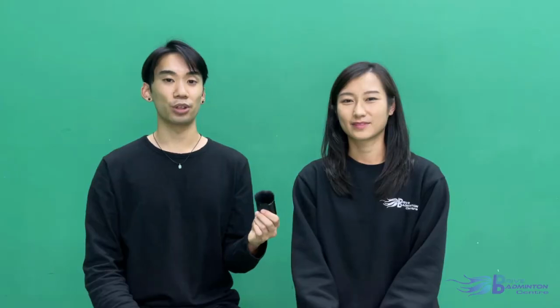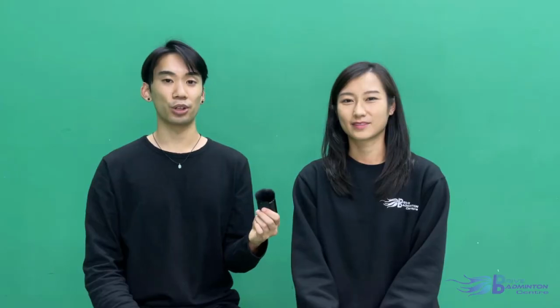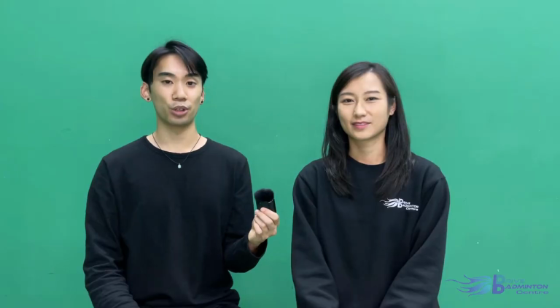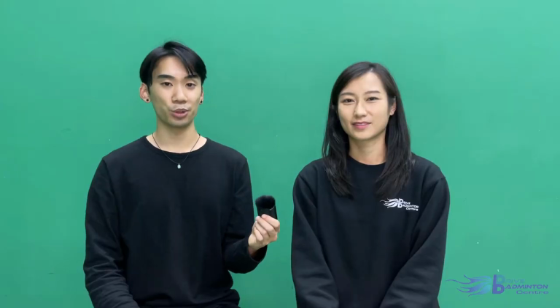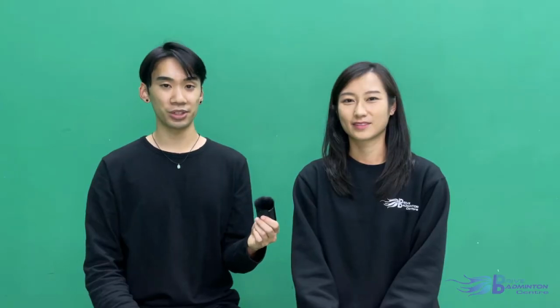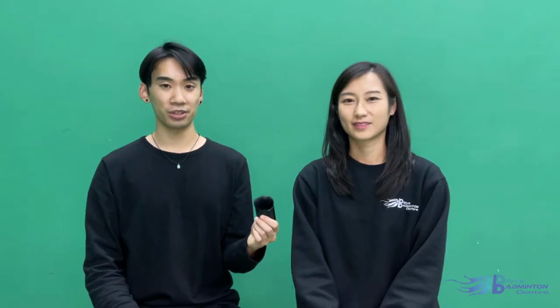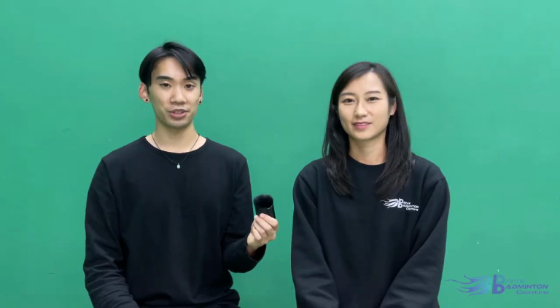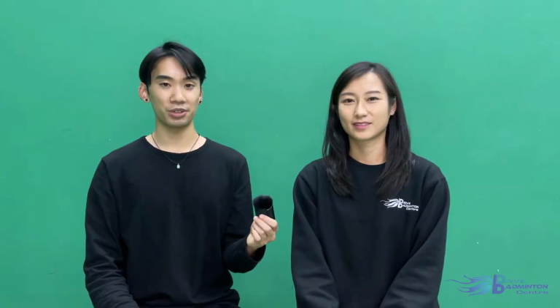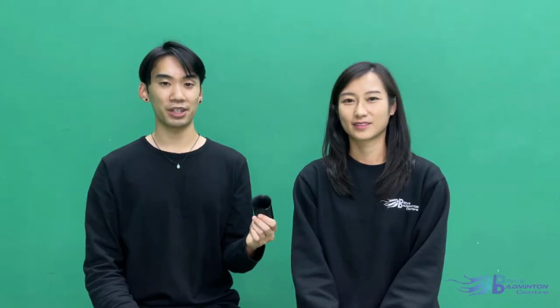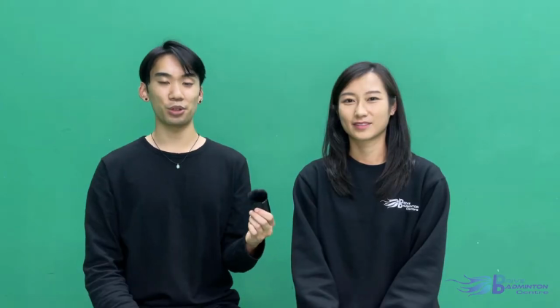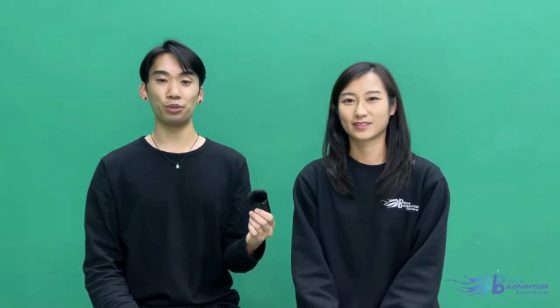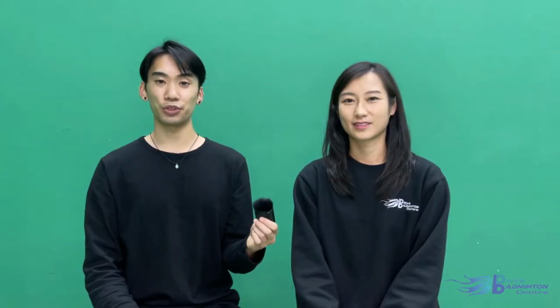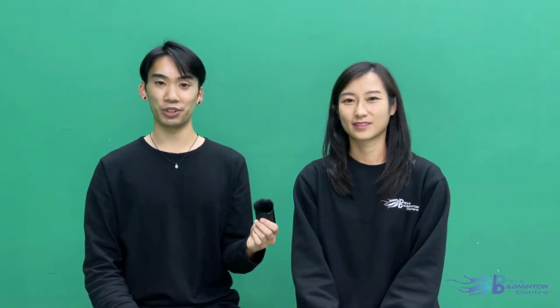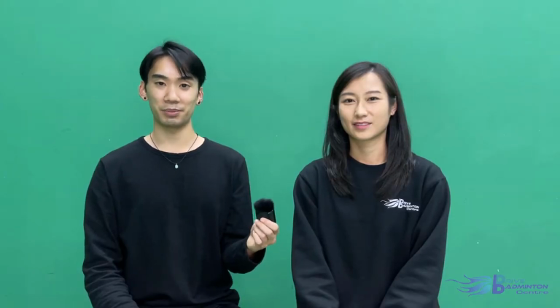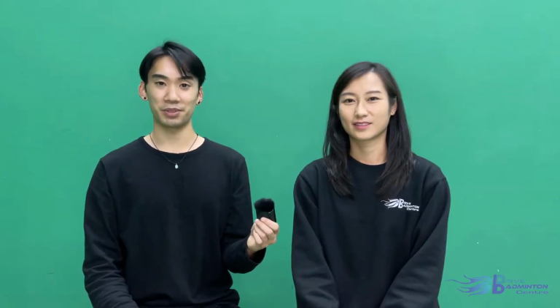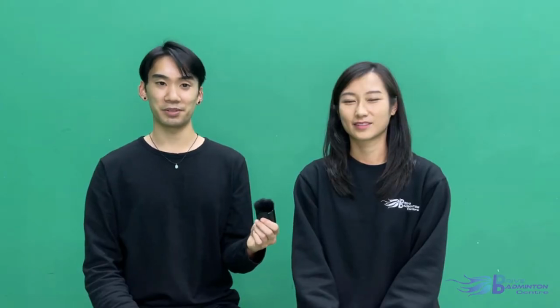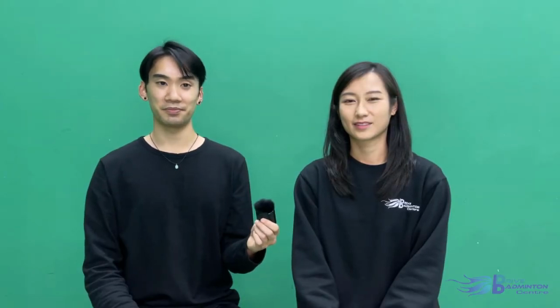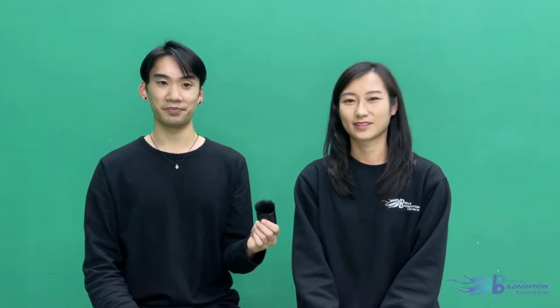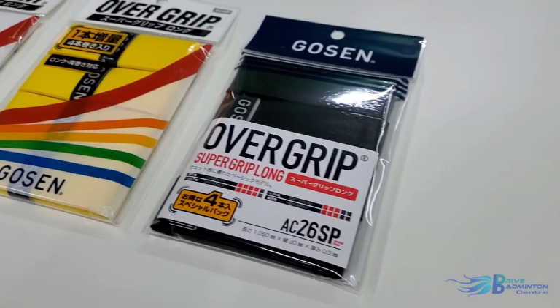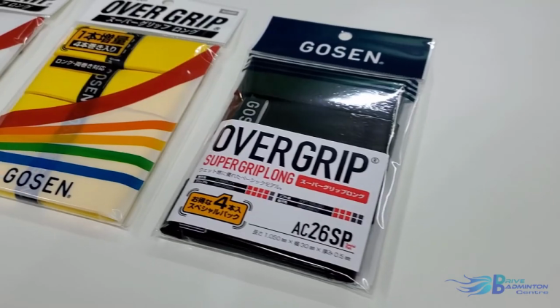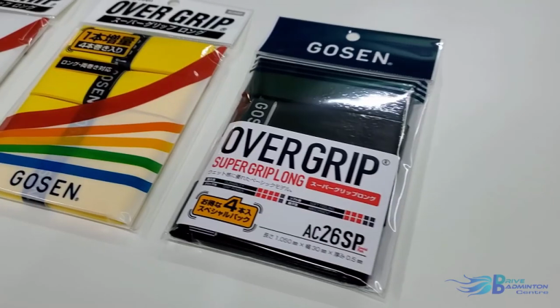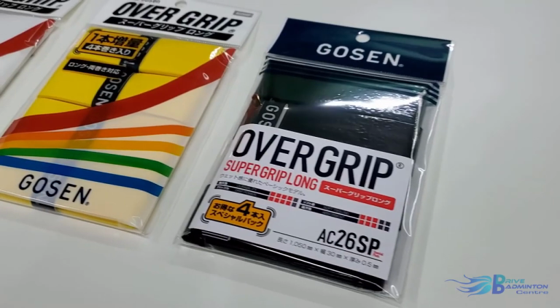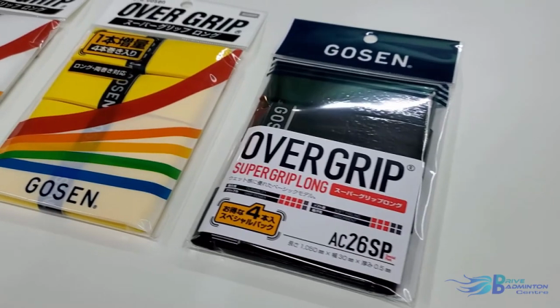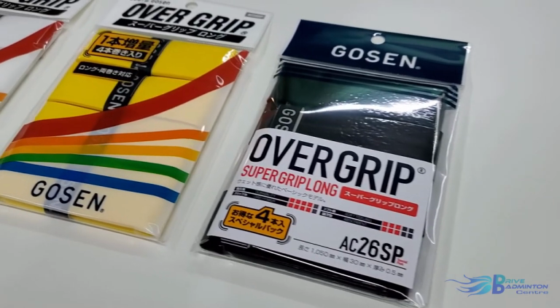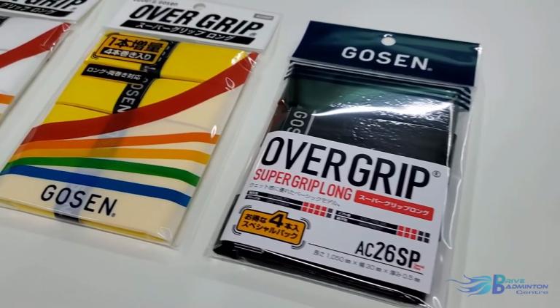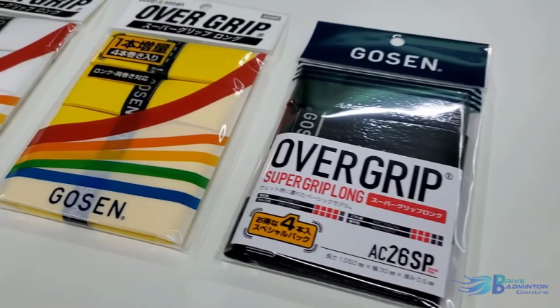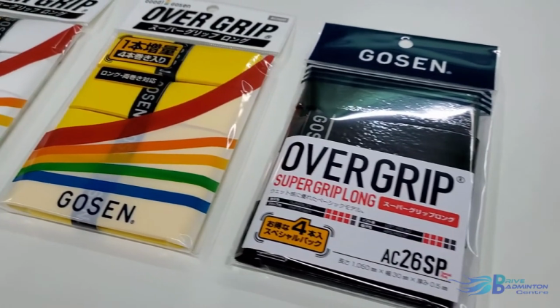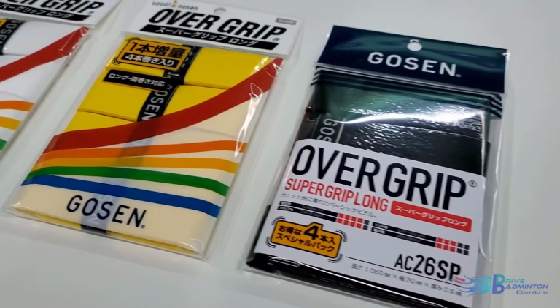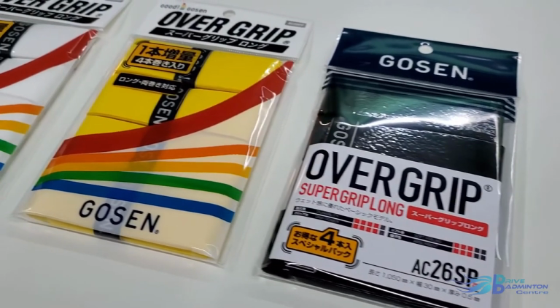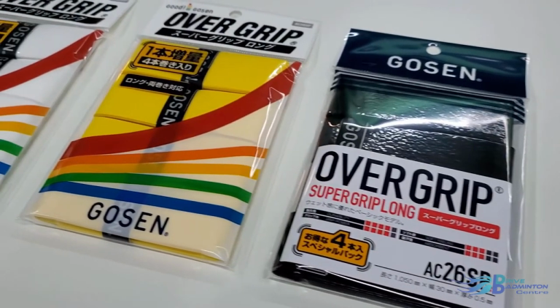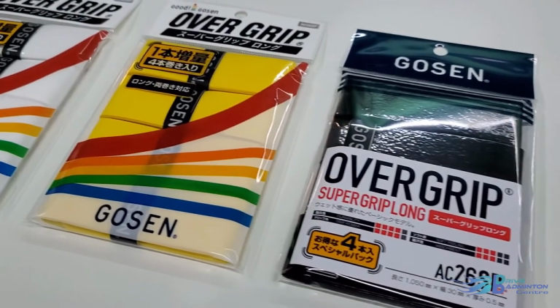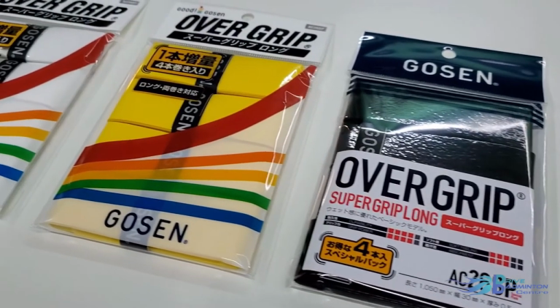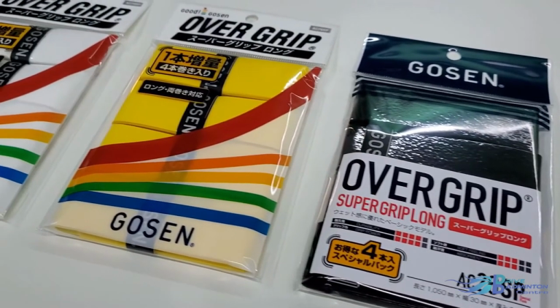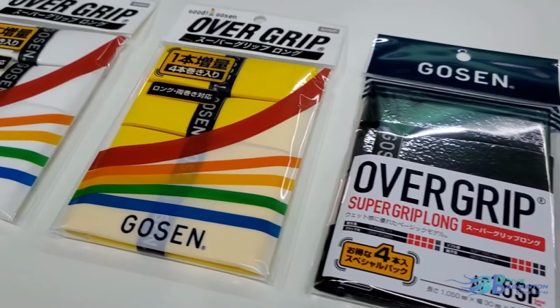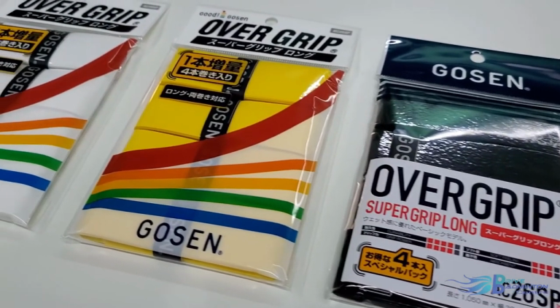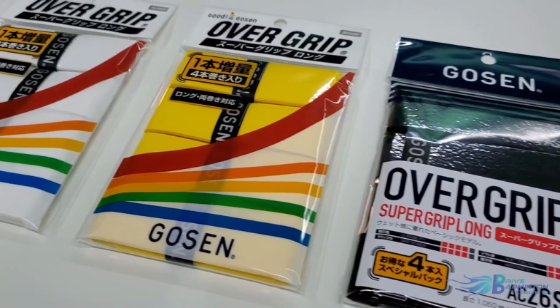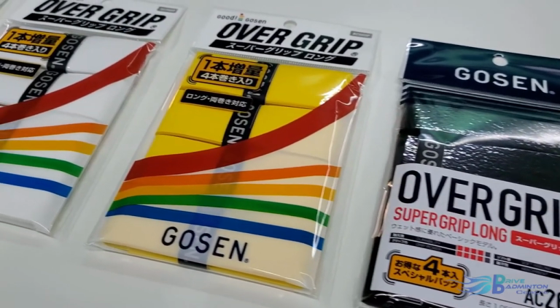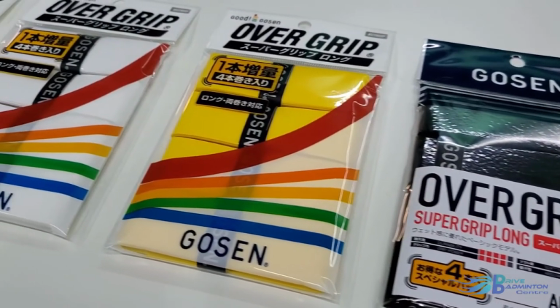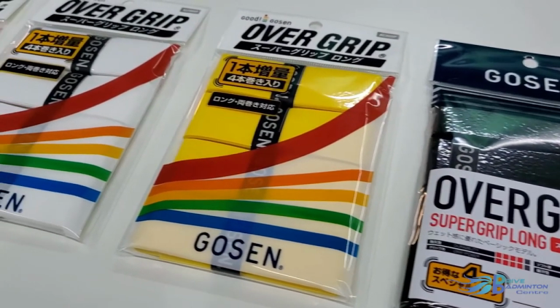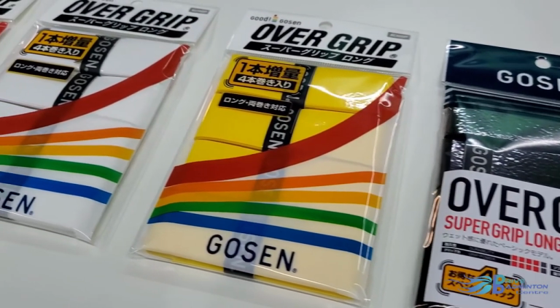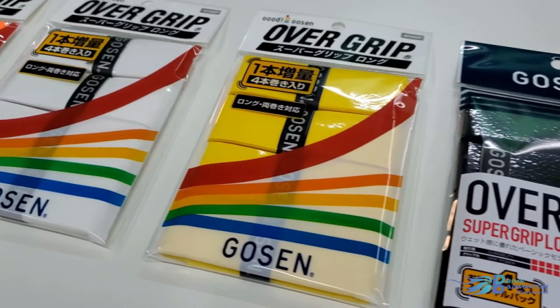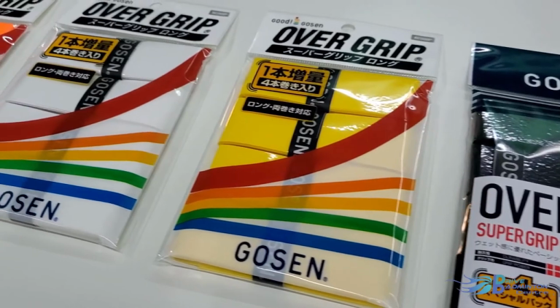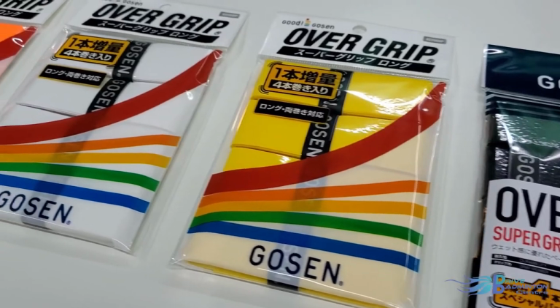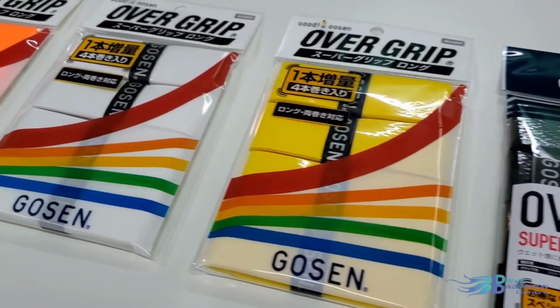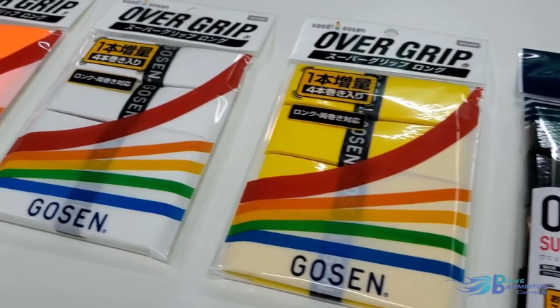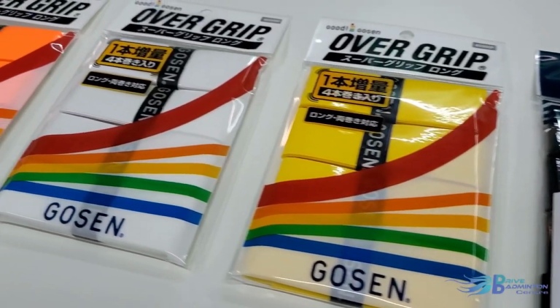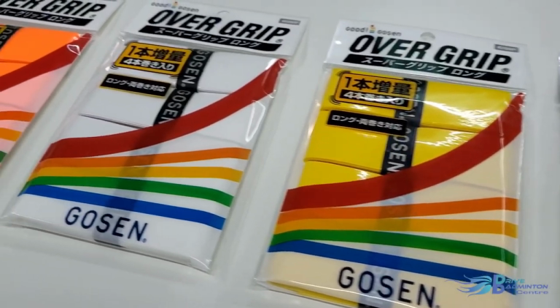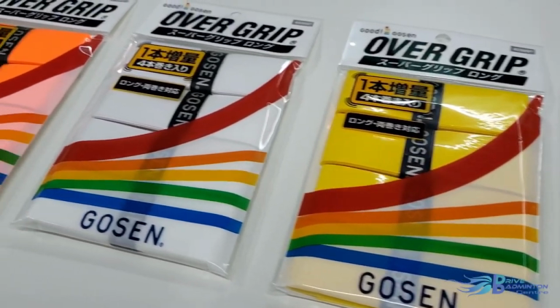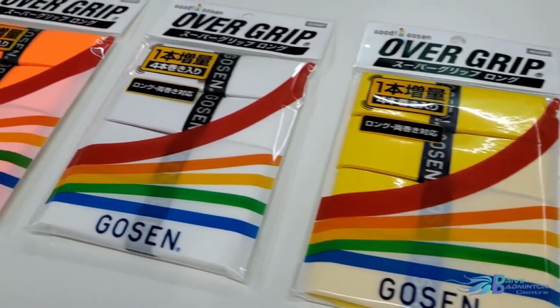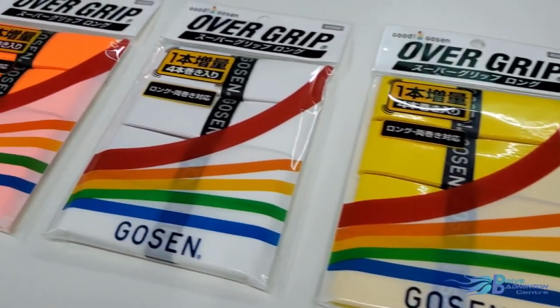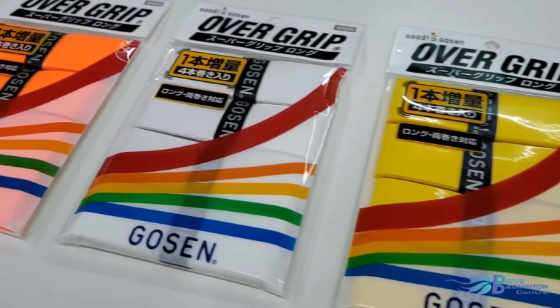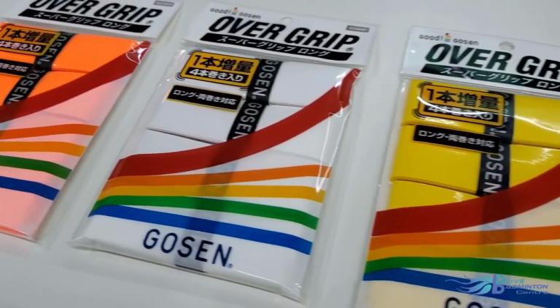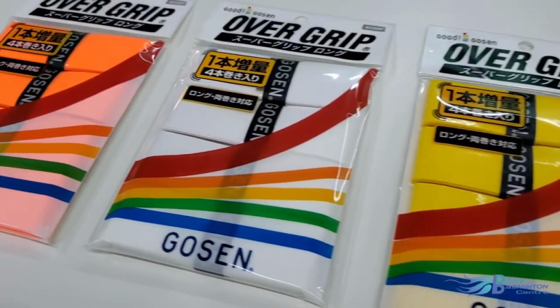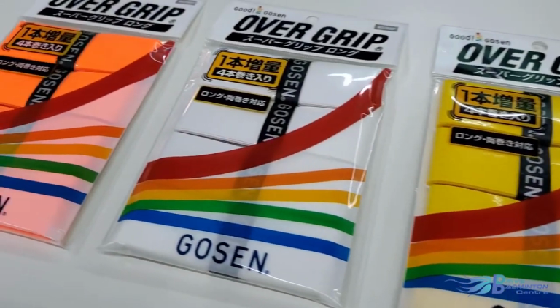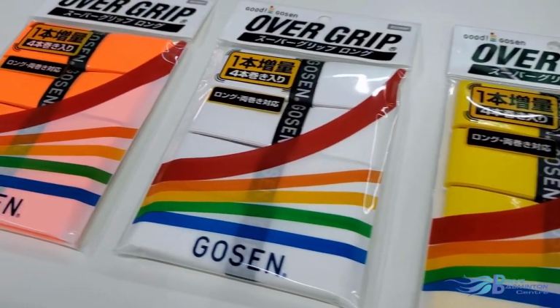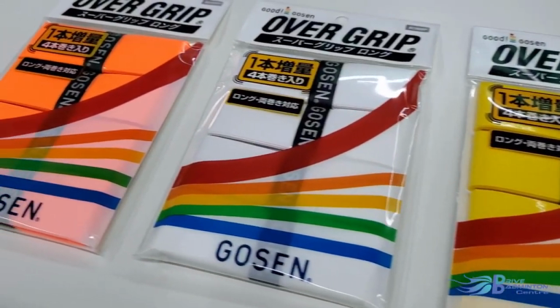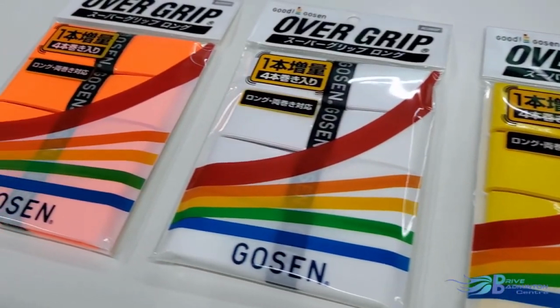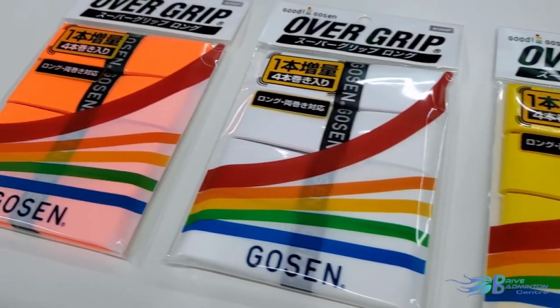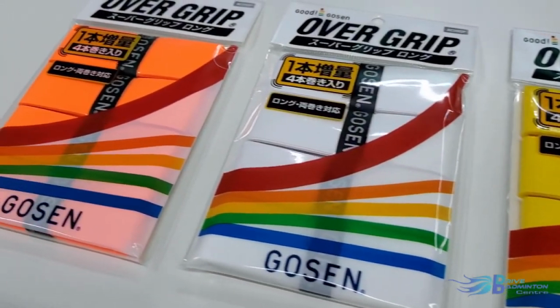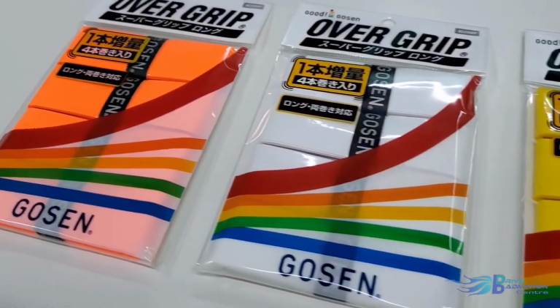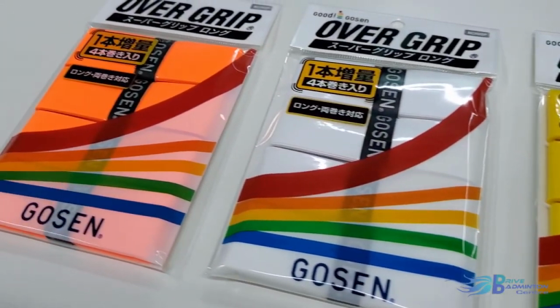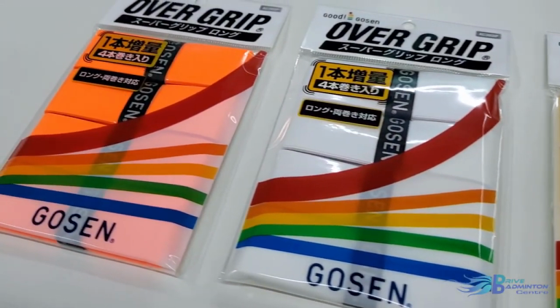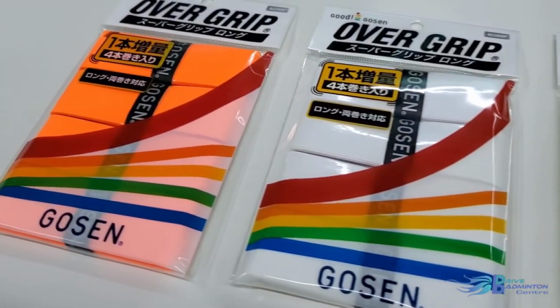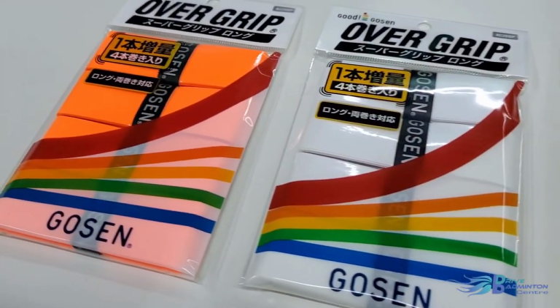Golsun also has overgrips that come in a variety of colors that you can put on your racket handle to make sure your rackets don't slip out of your hands.